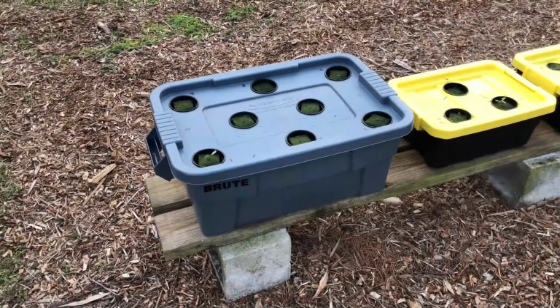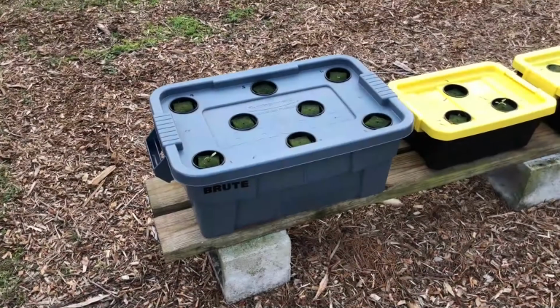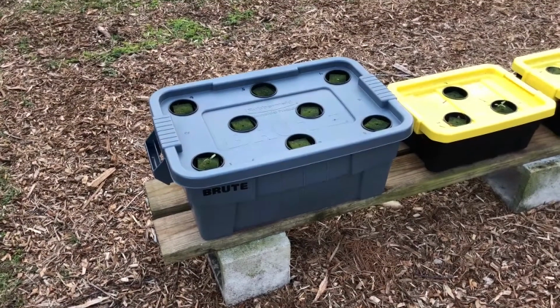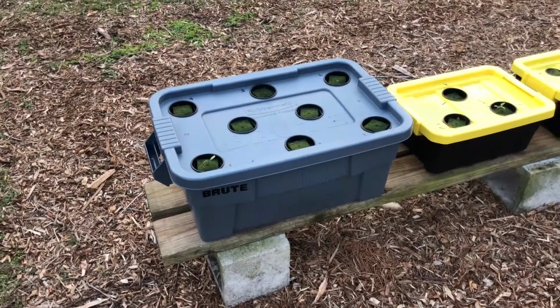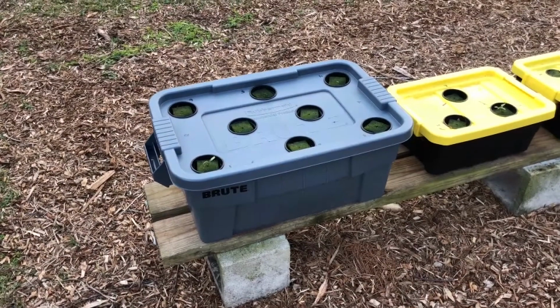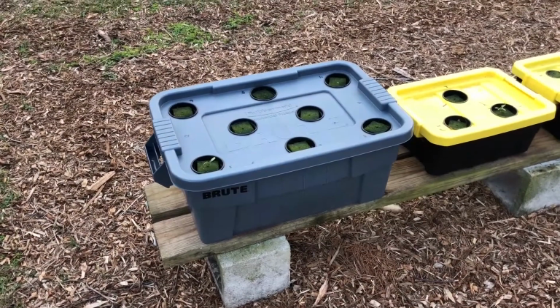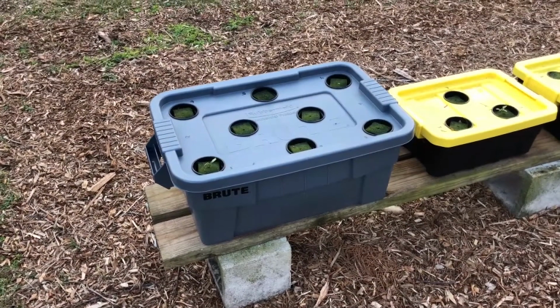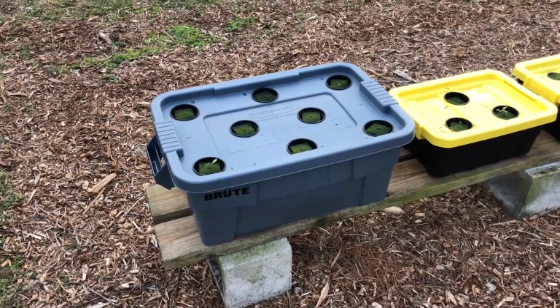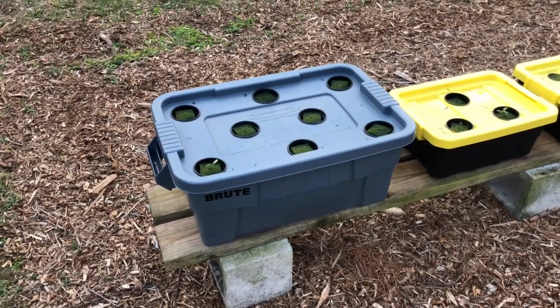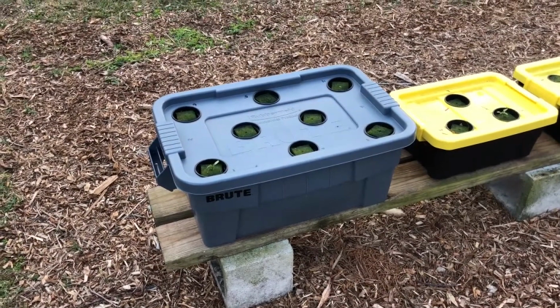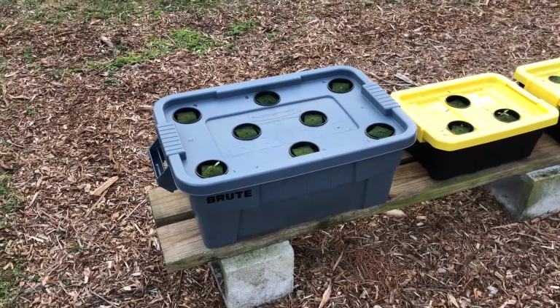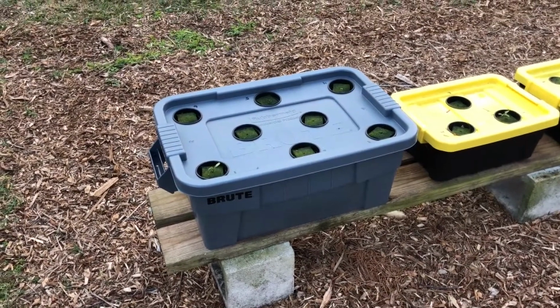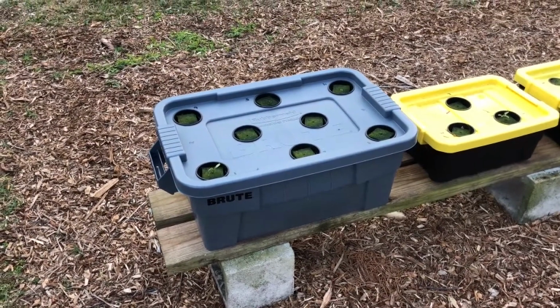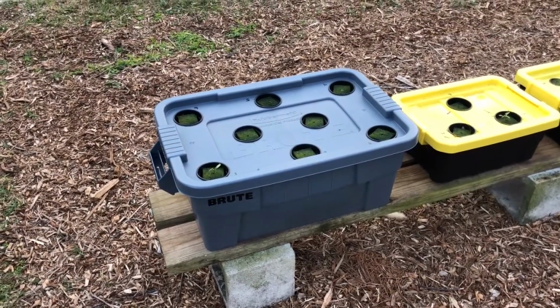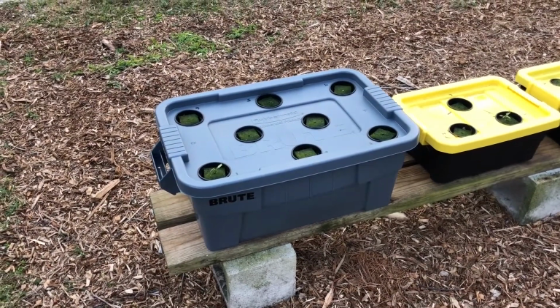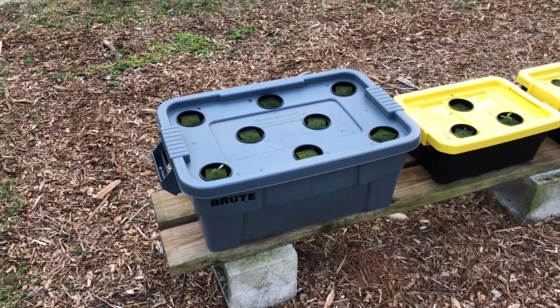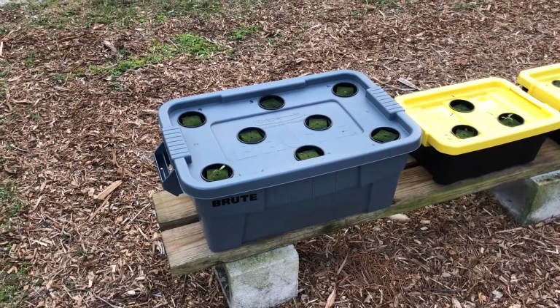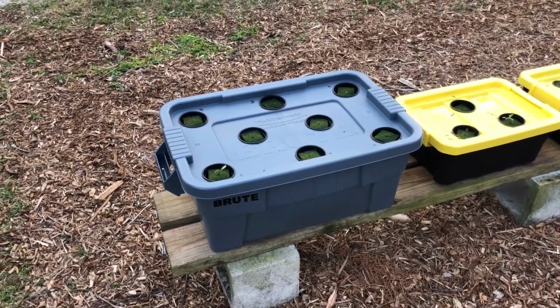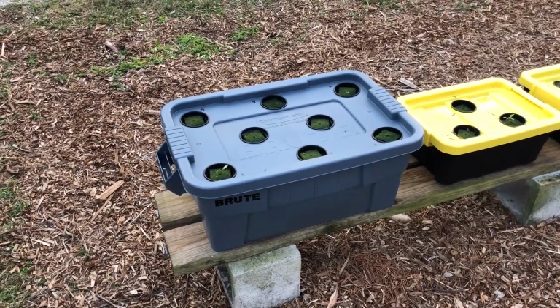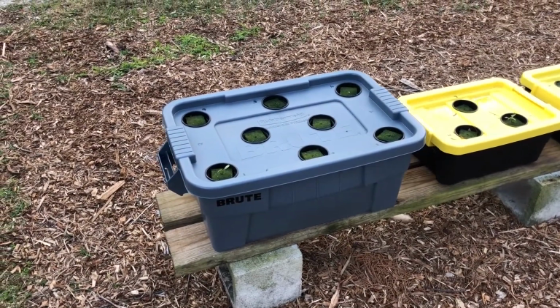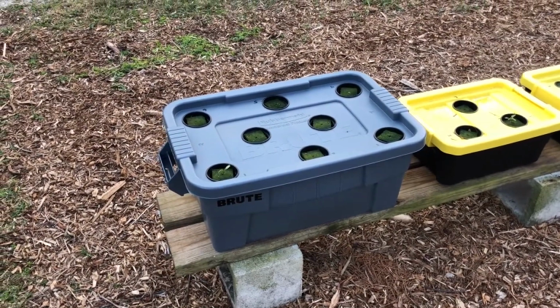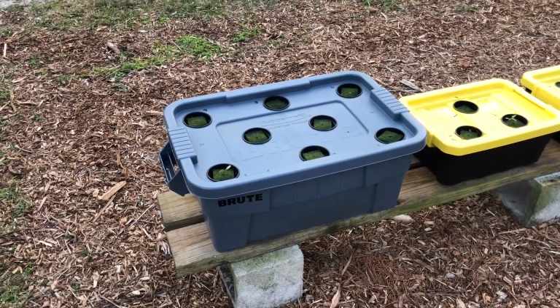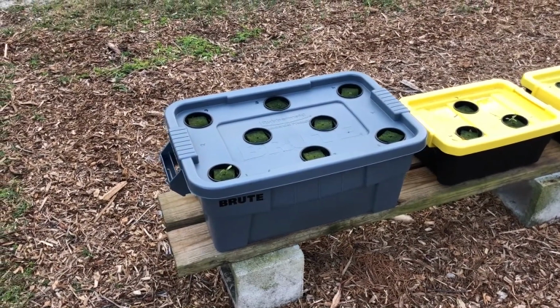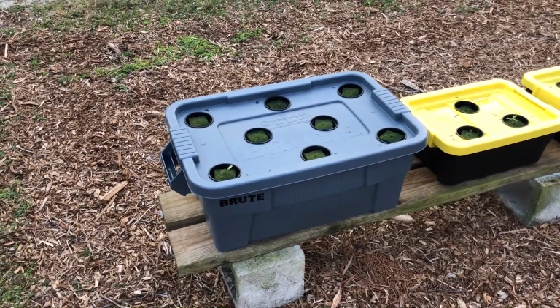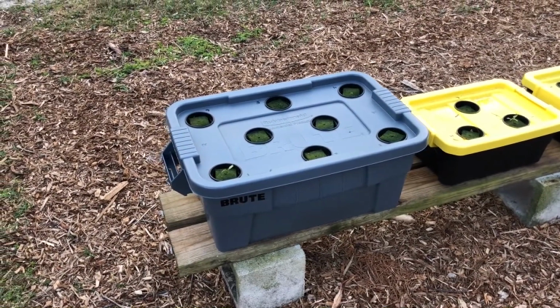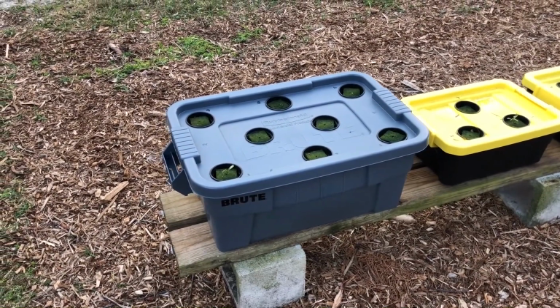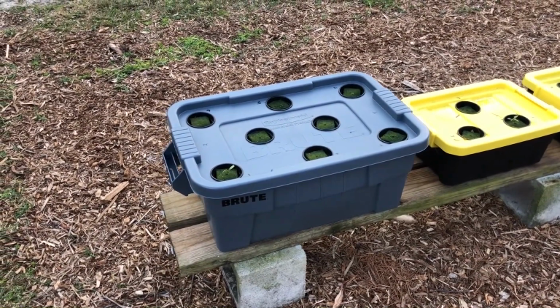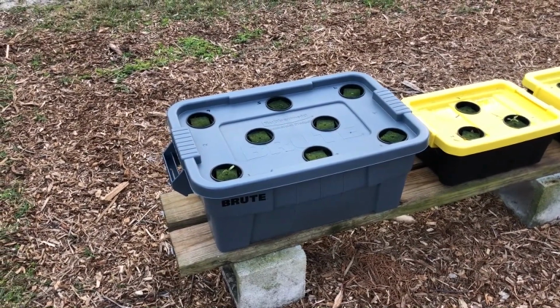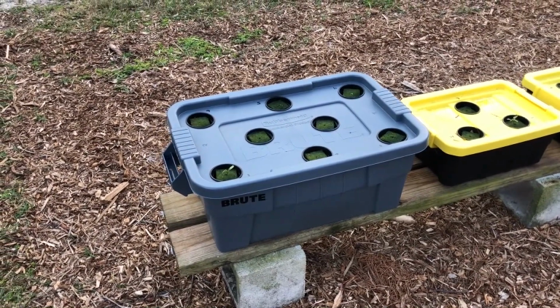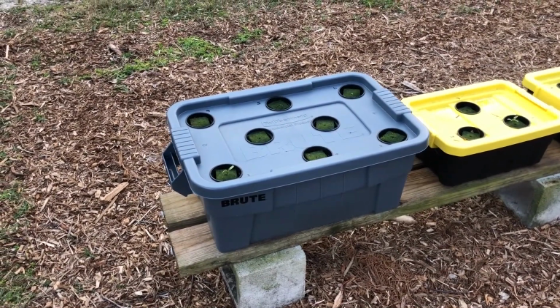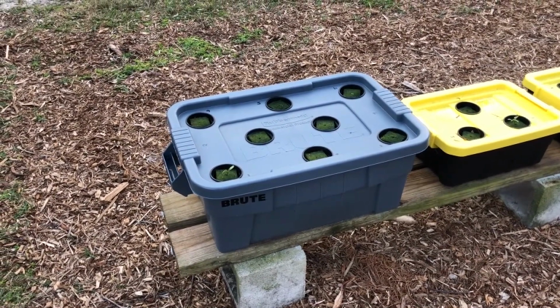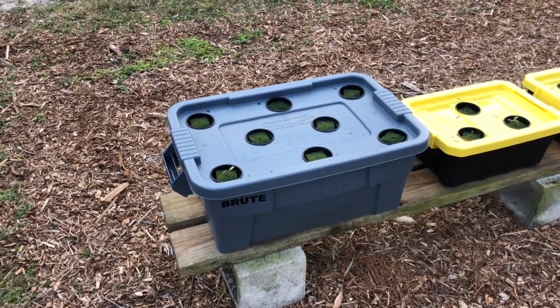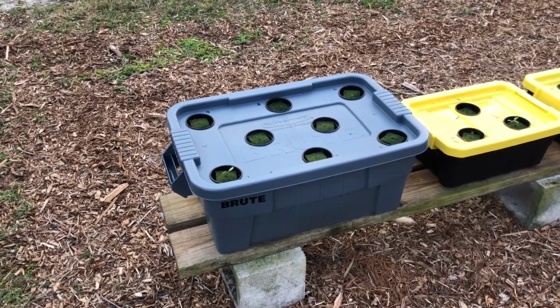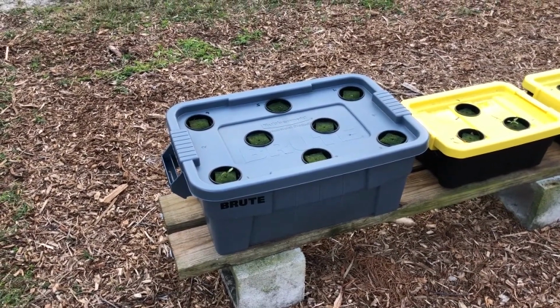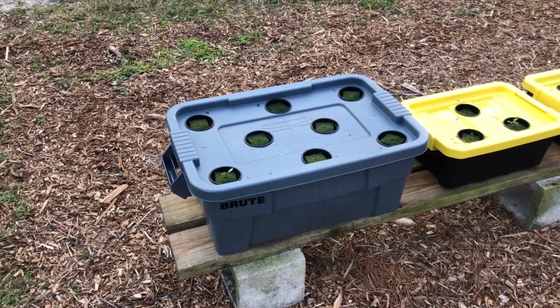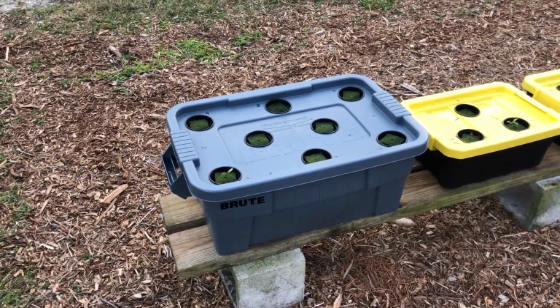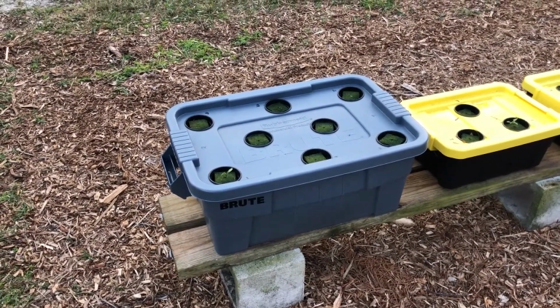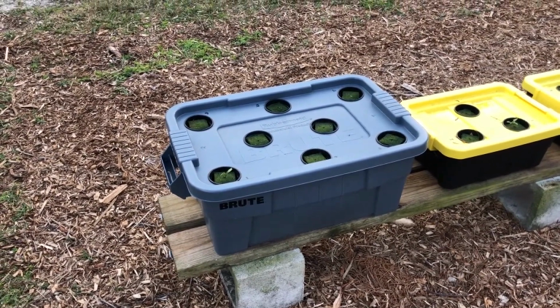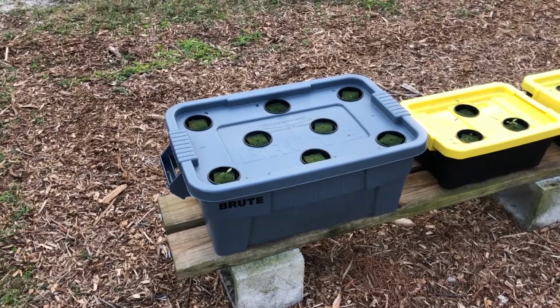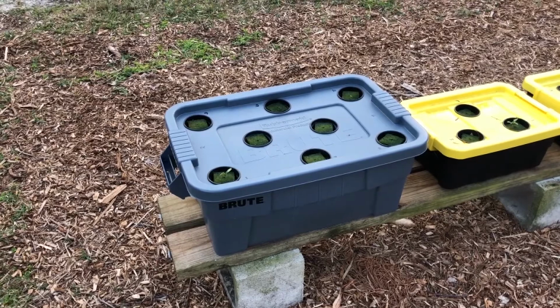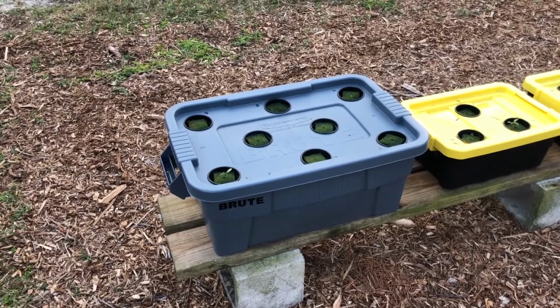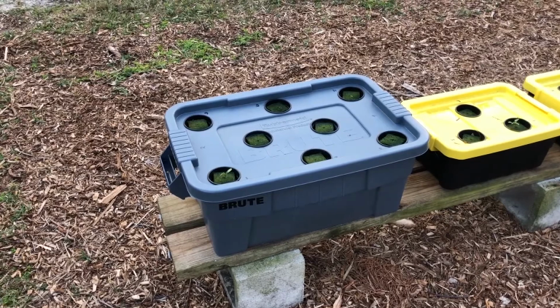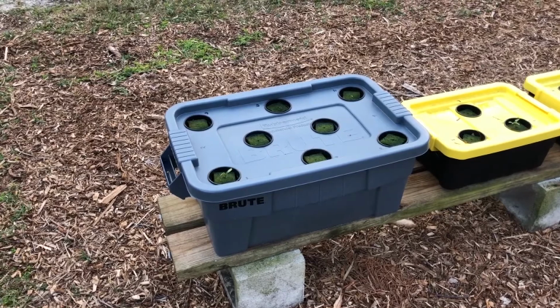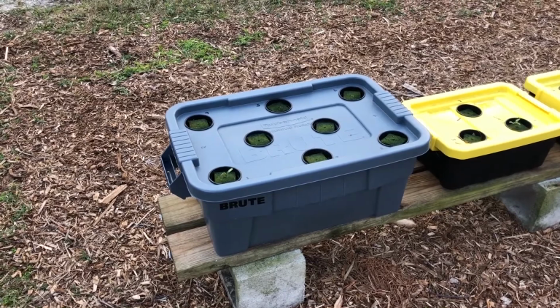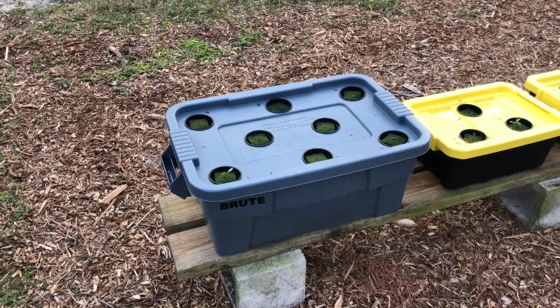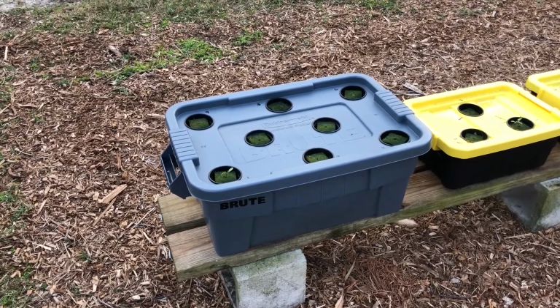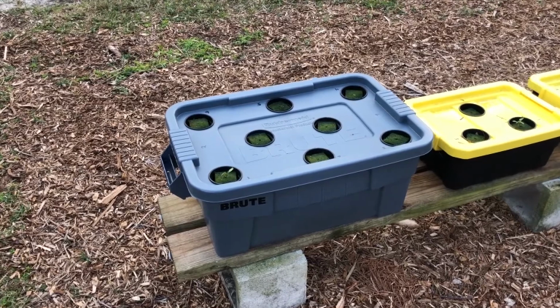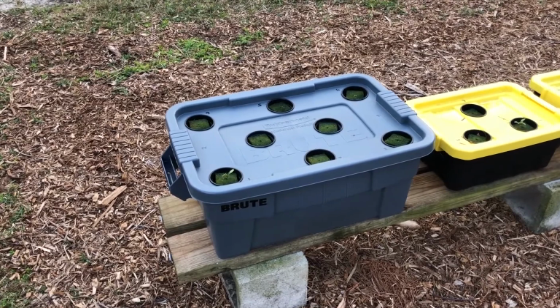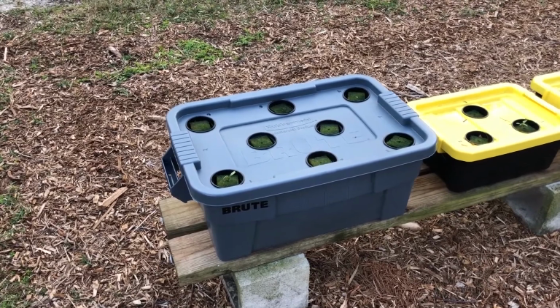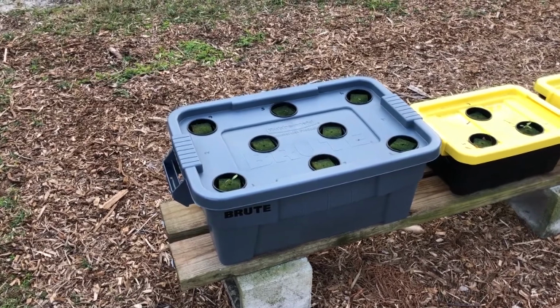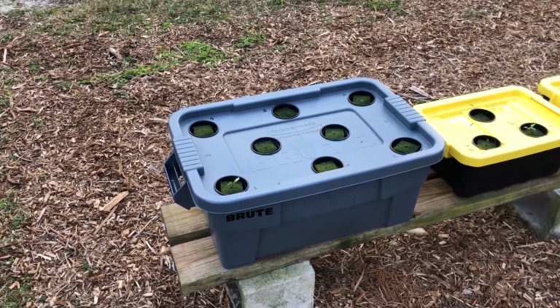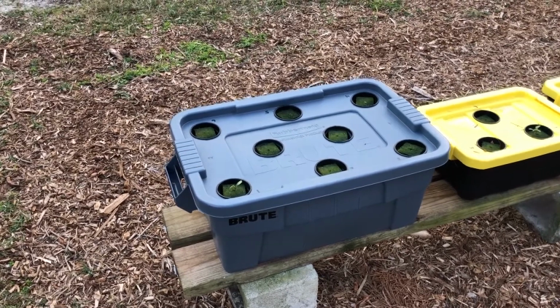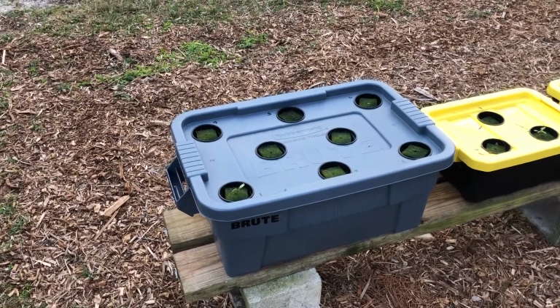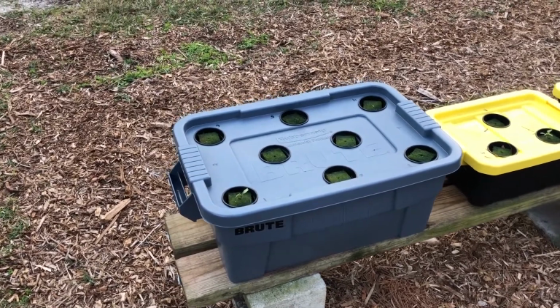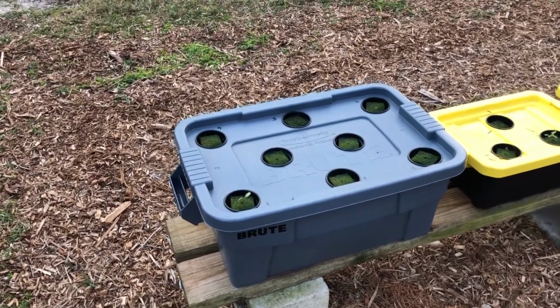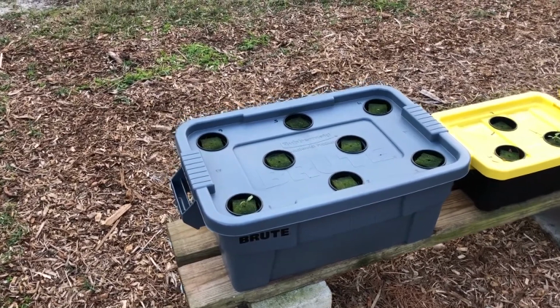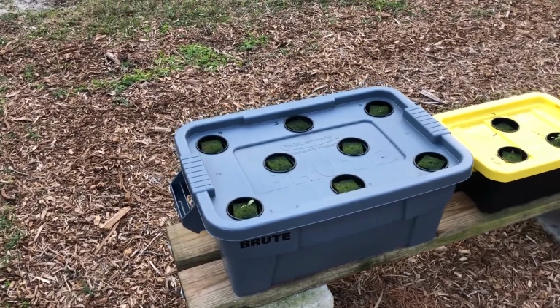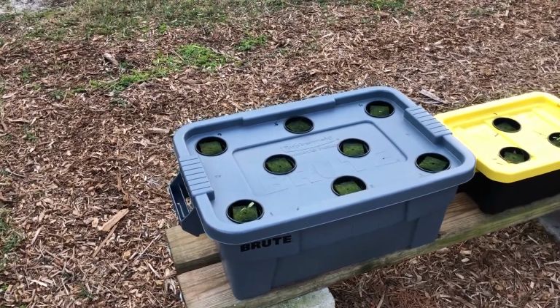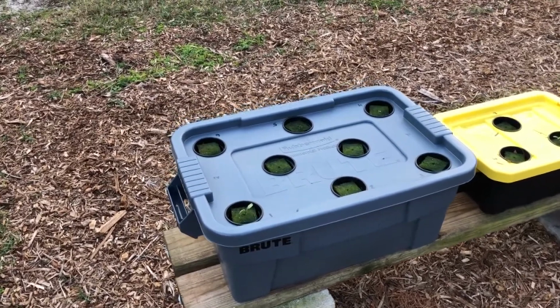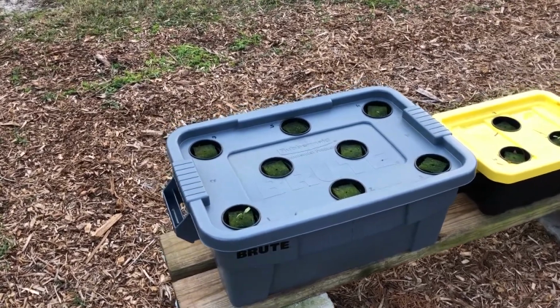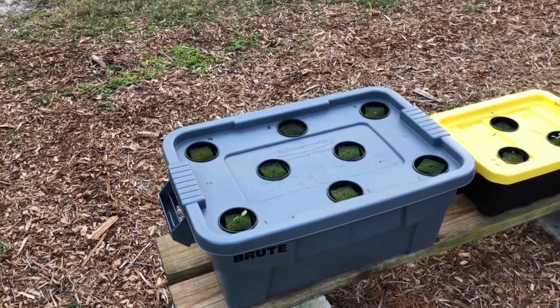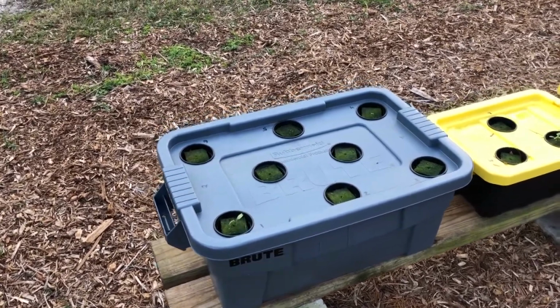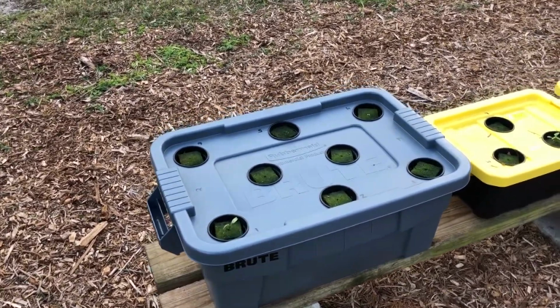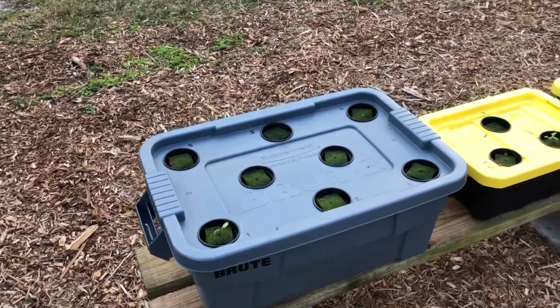Hey everyone, here's a two-week update on the Kratky hydroponic system I set up. There hasn't been a whole lot of progress.